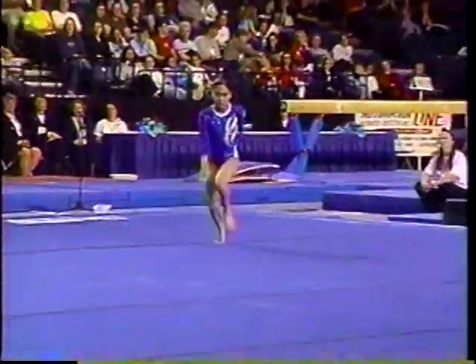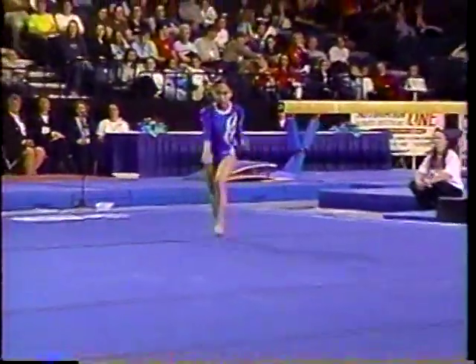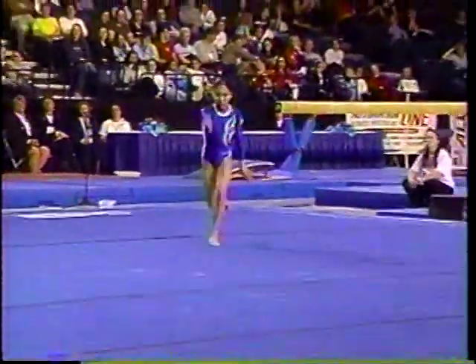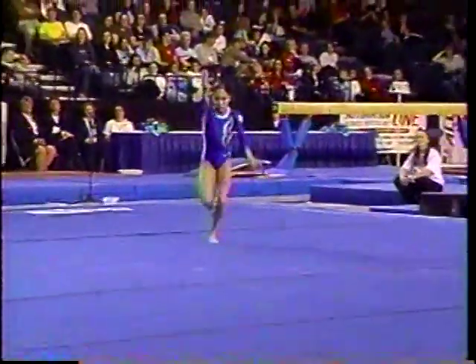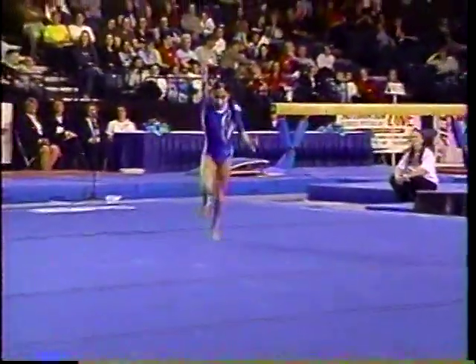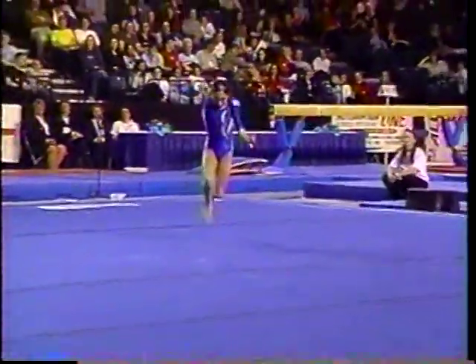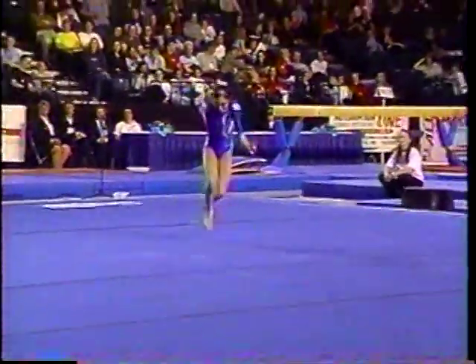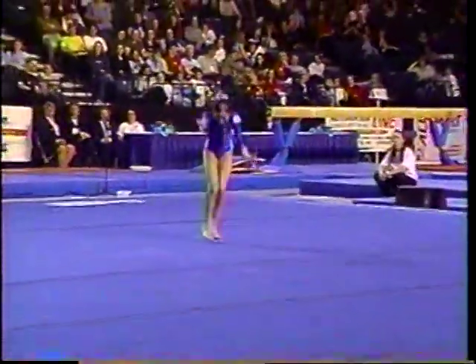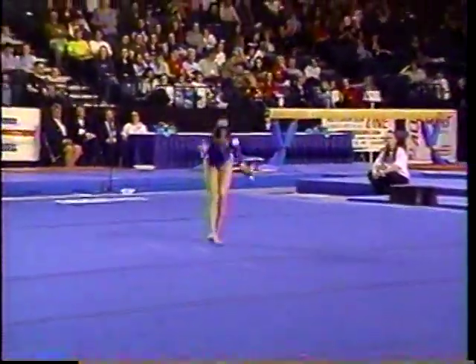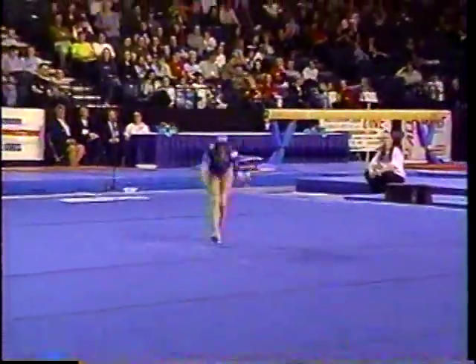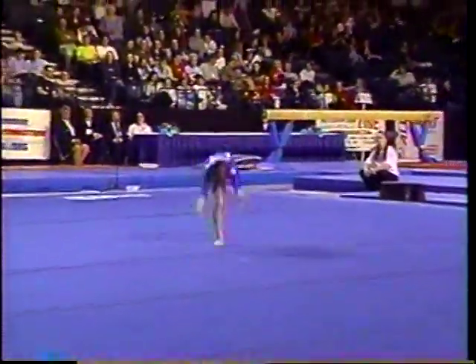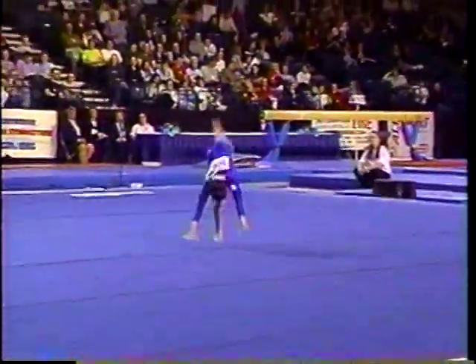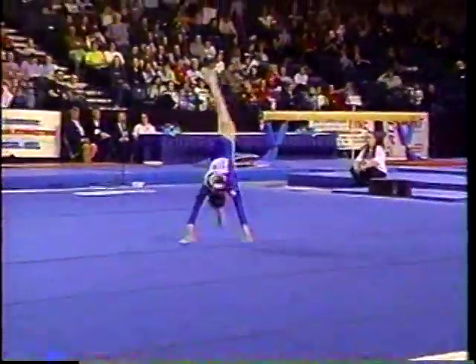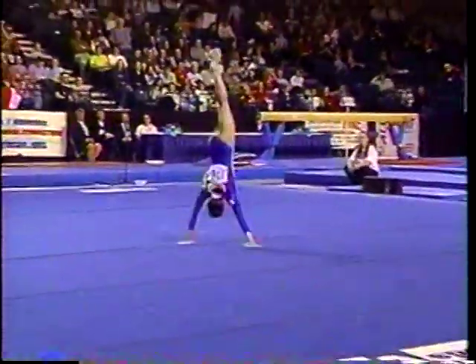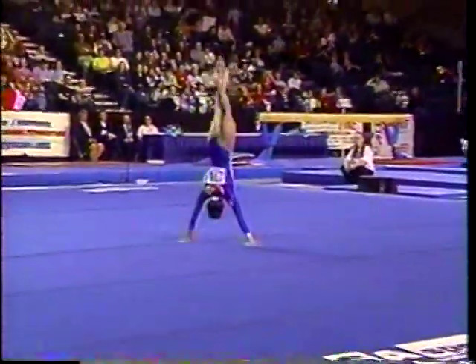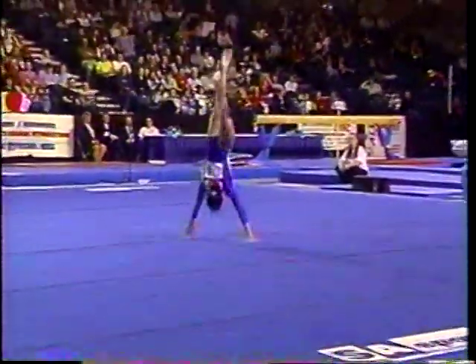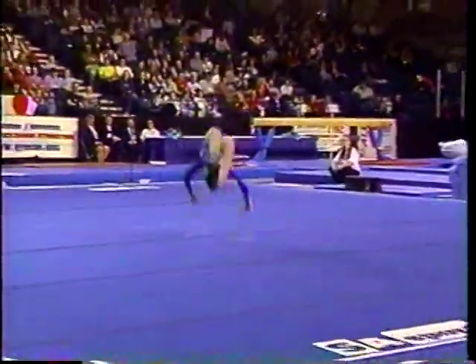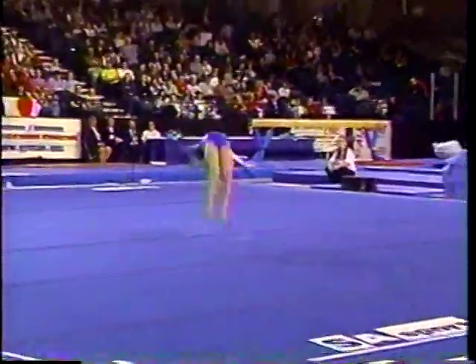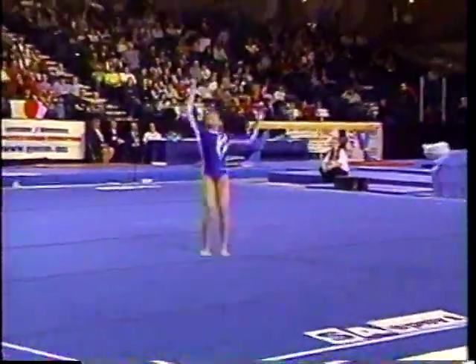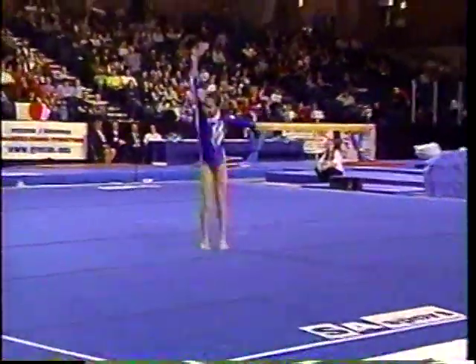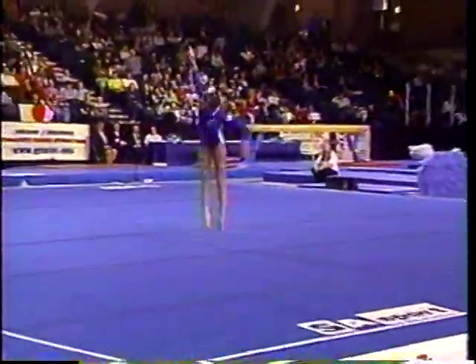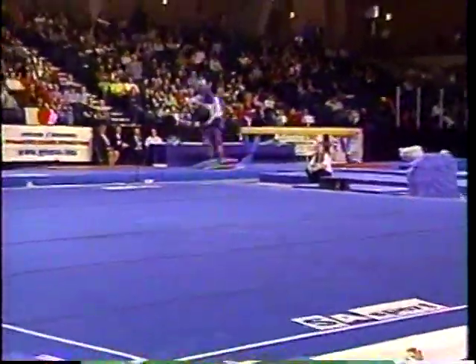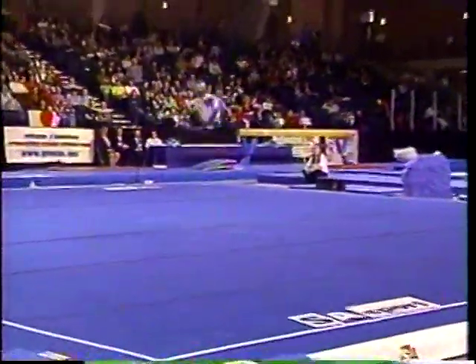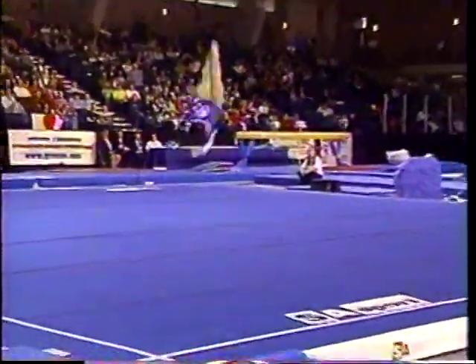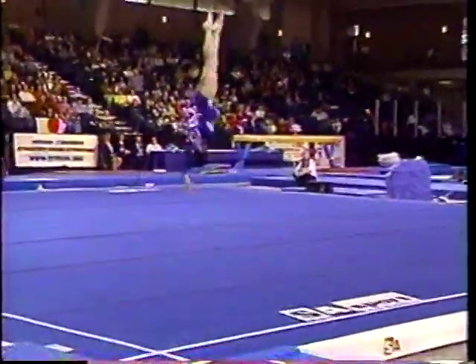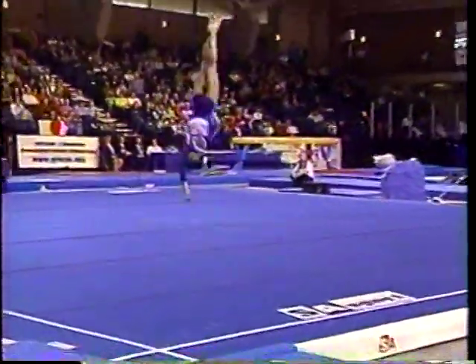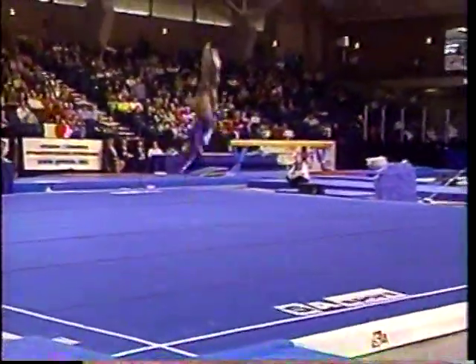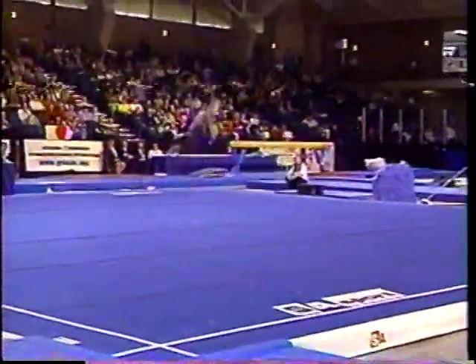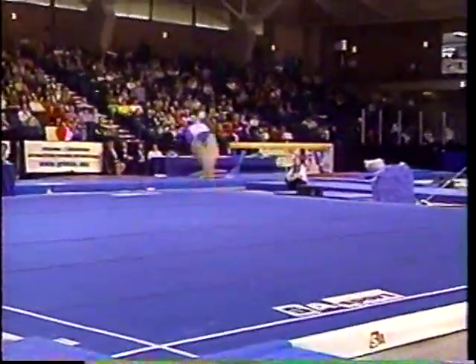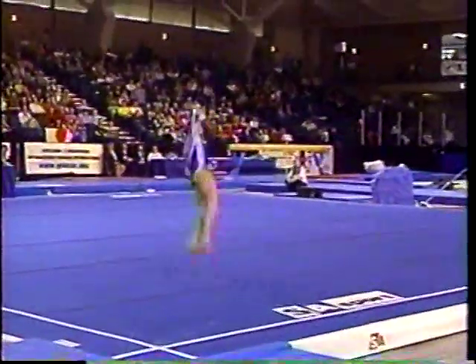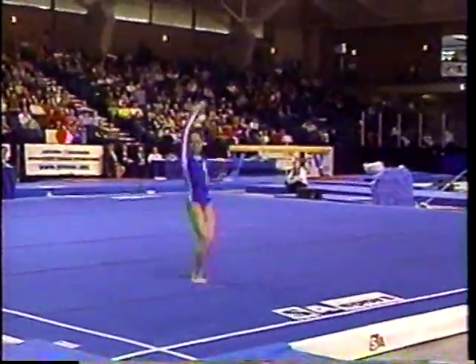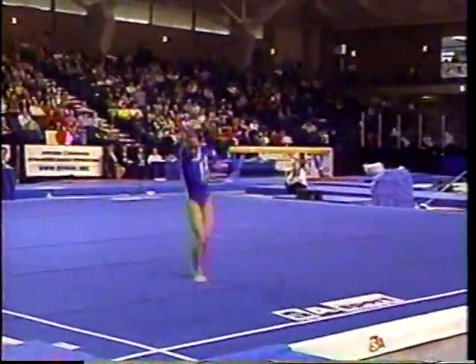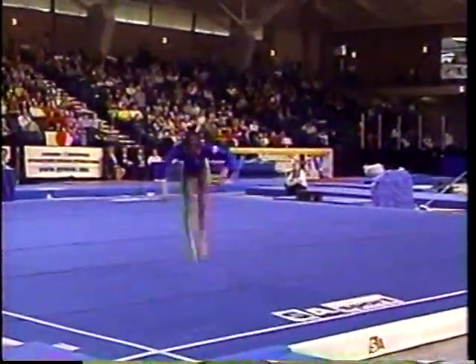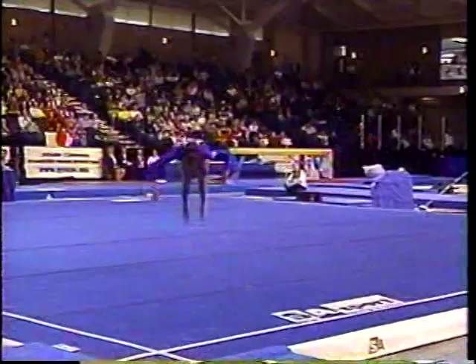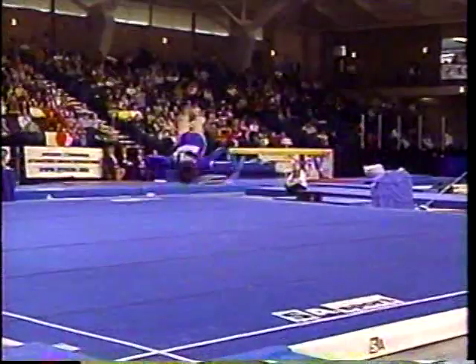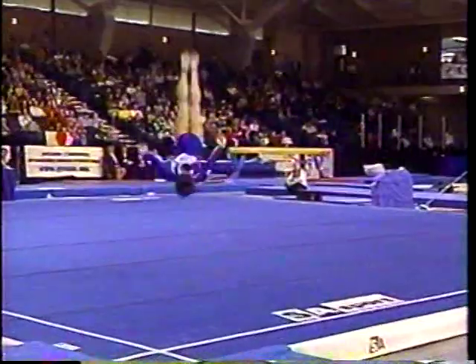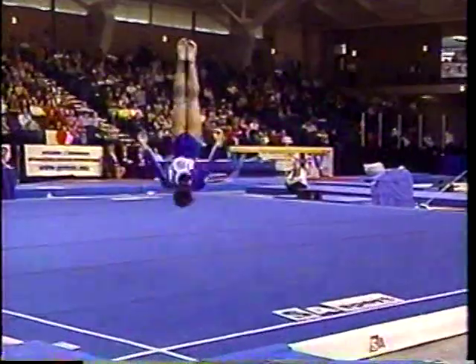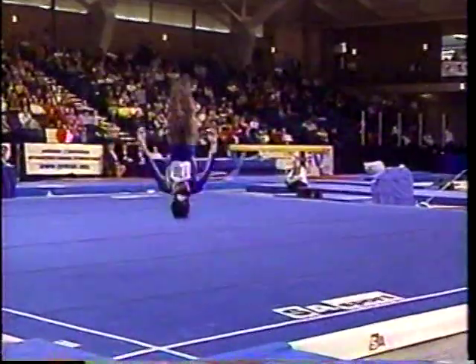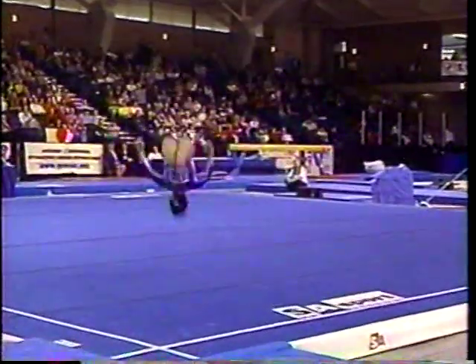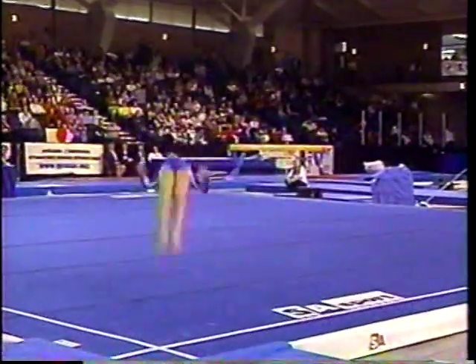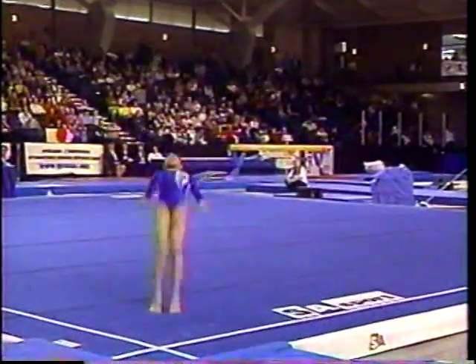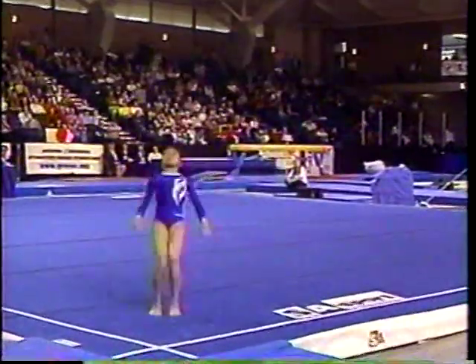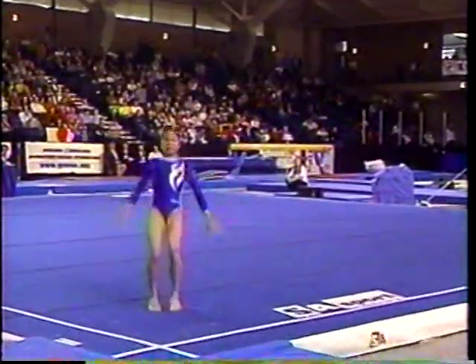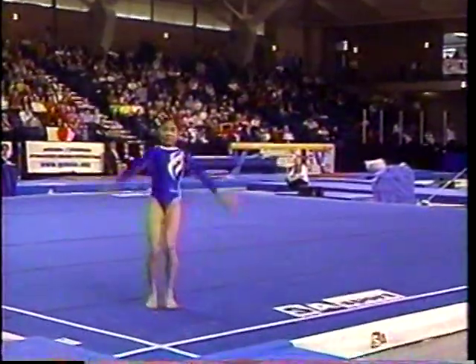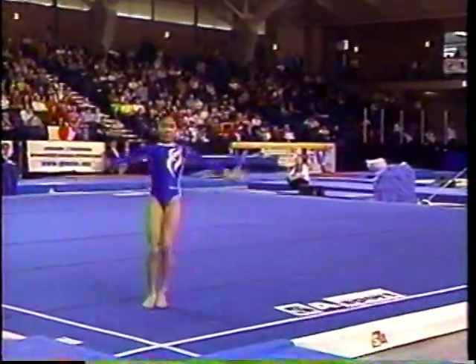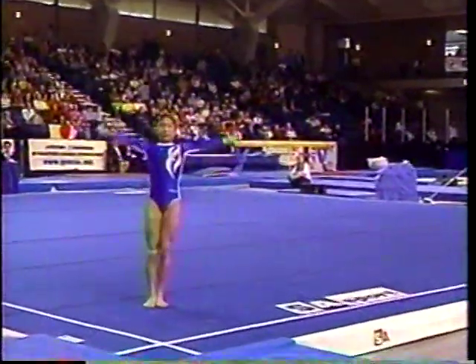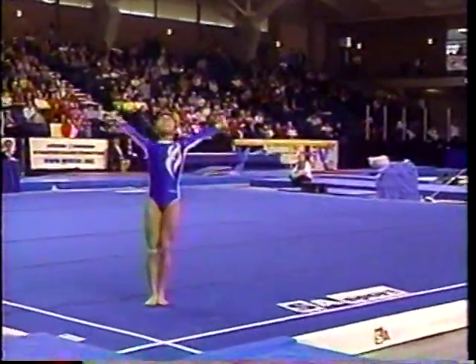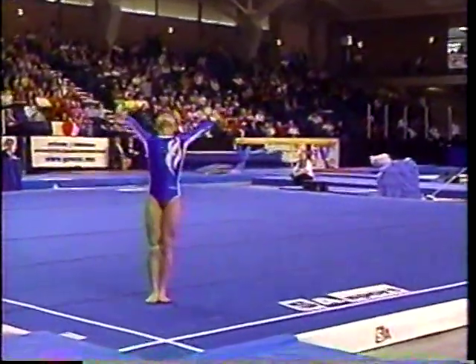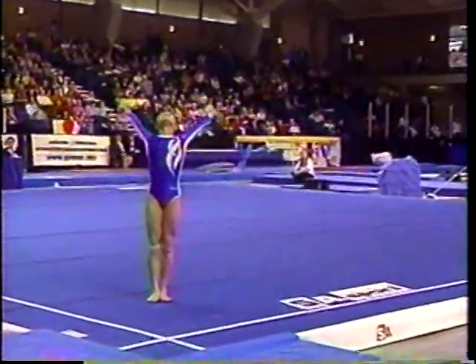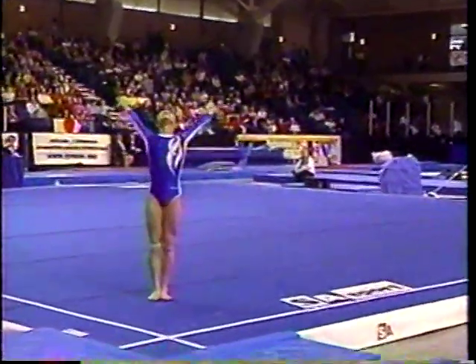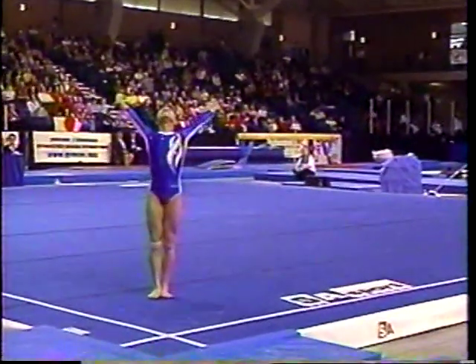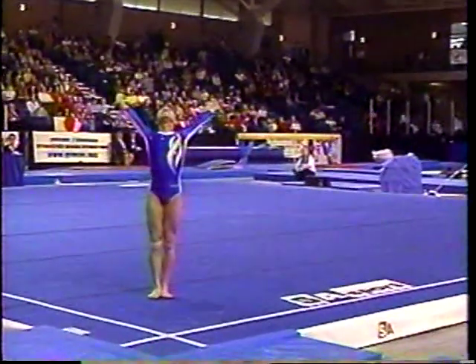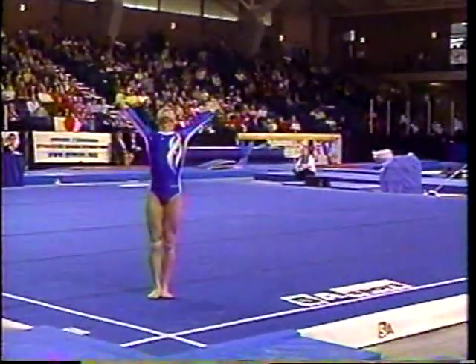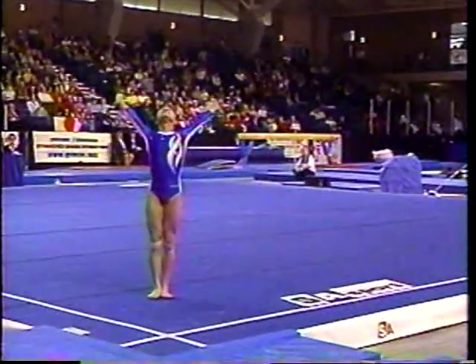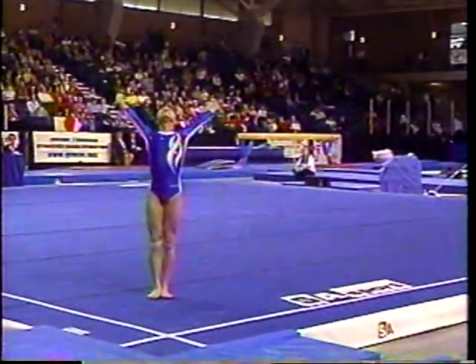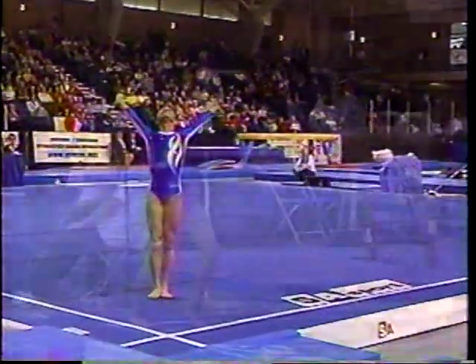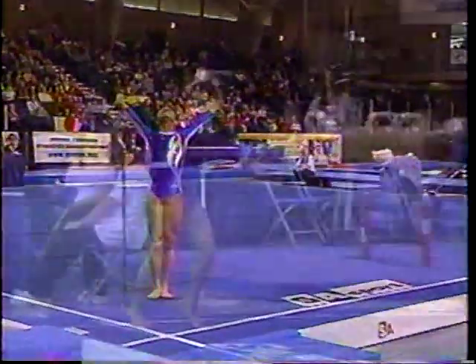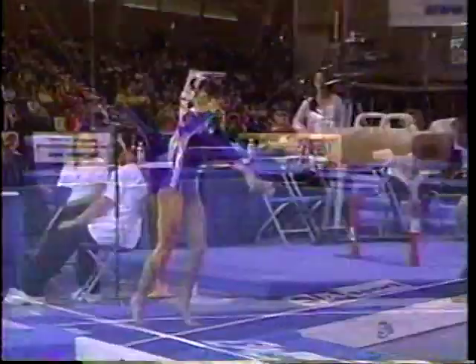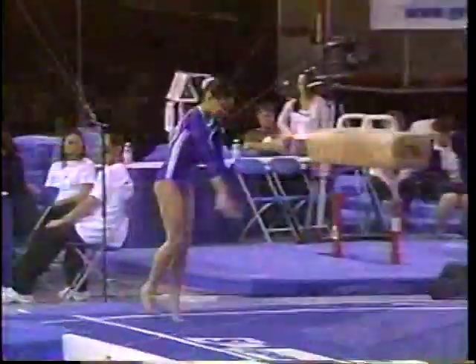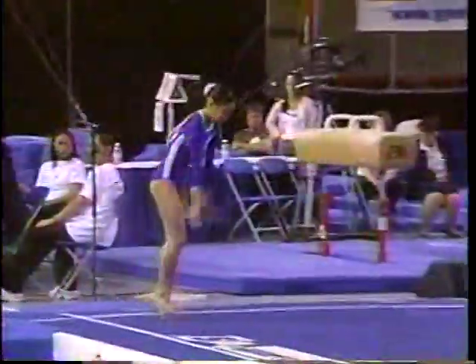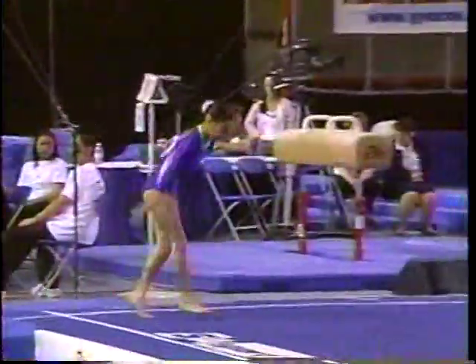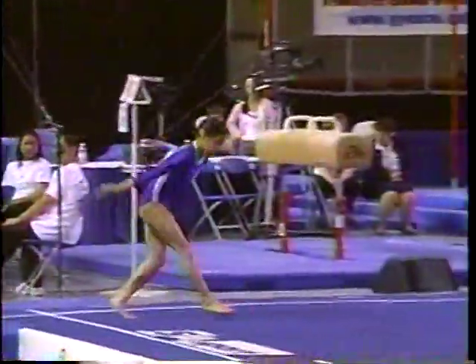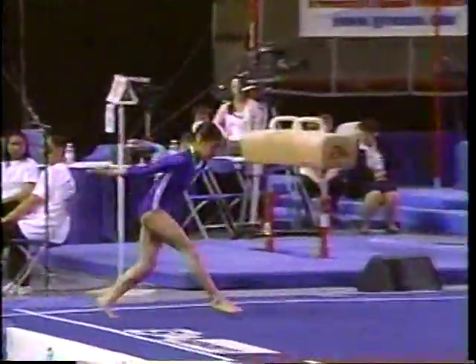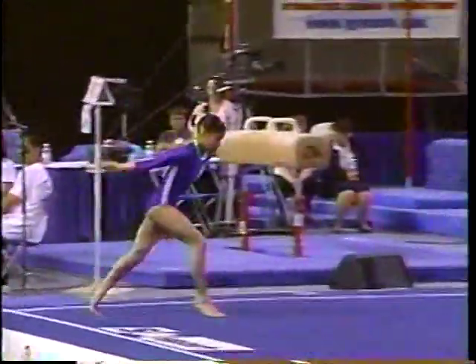Here's that opening pass — she does it with ease. Count it: two twists into a front layout, legs are glued together, nice direction.